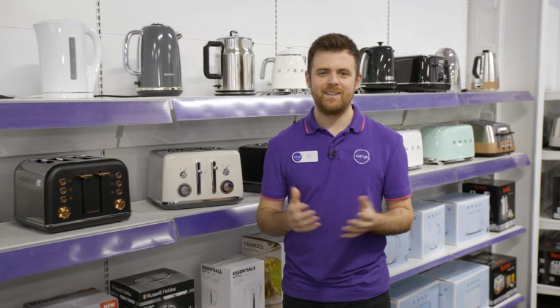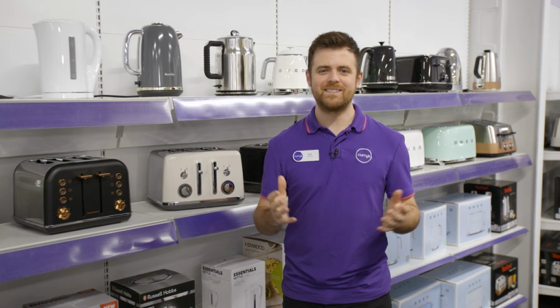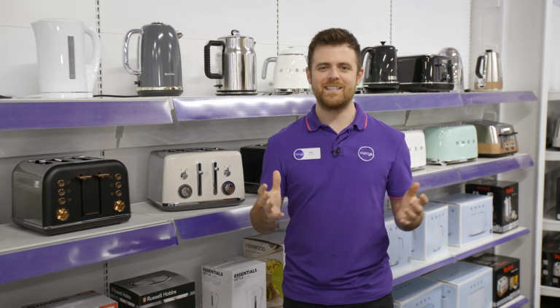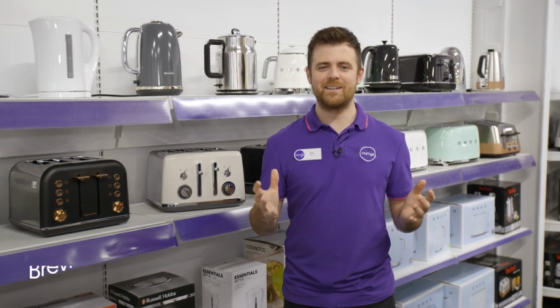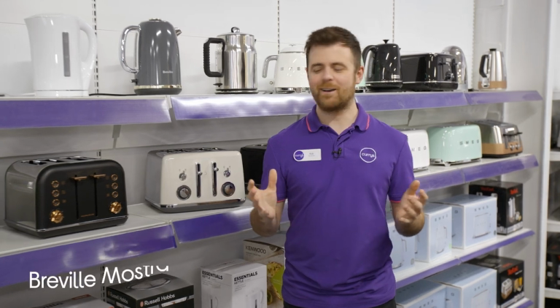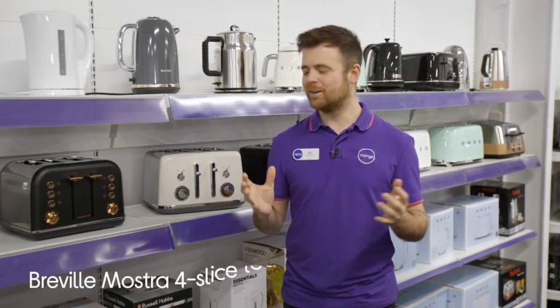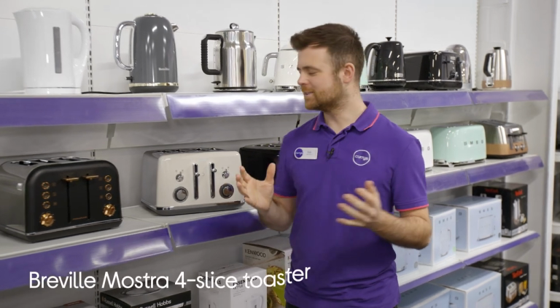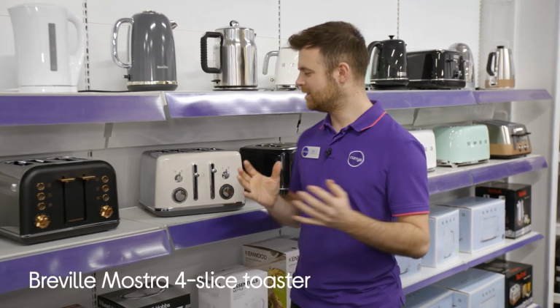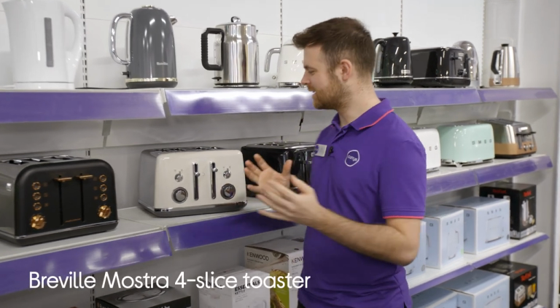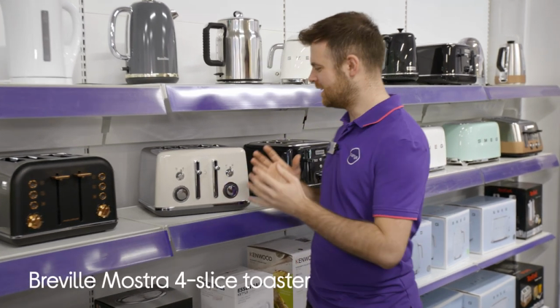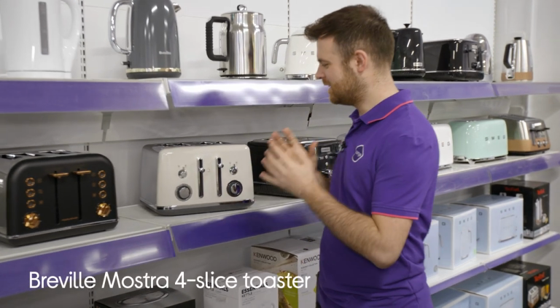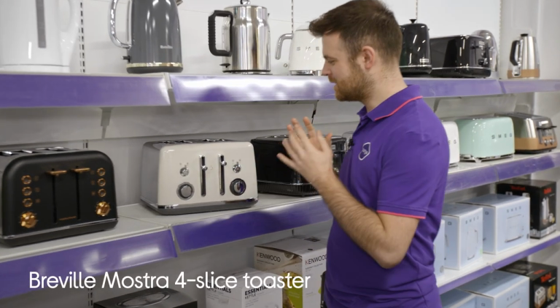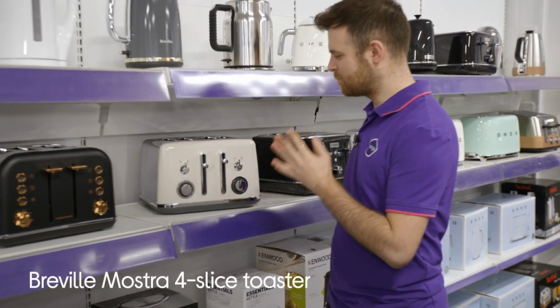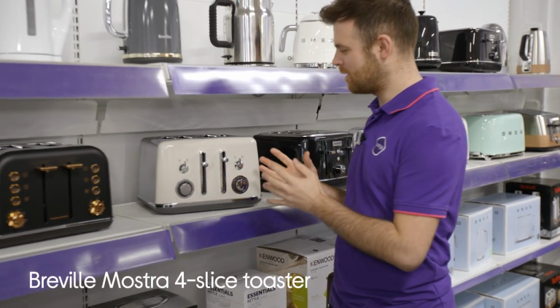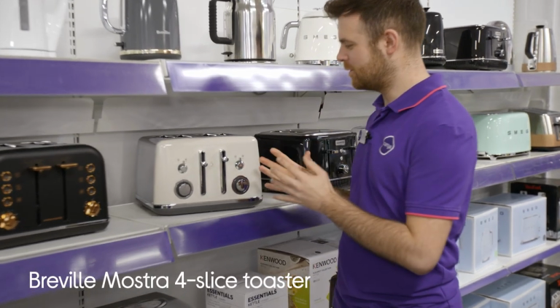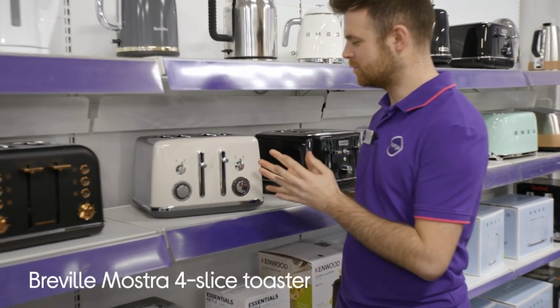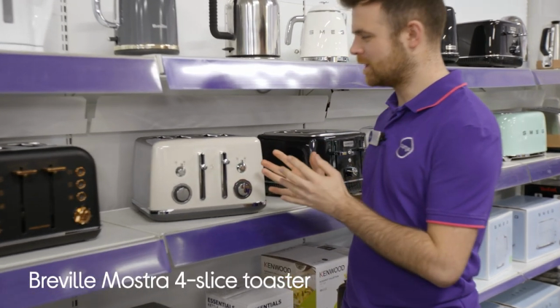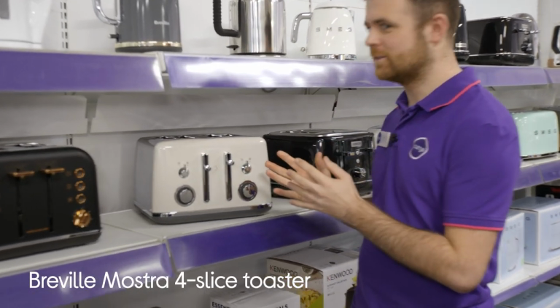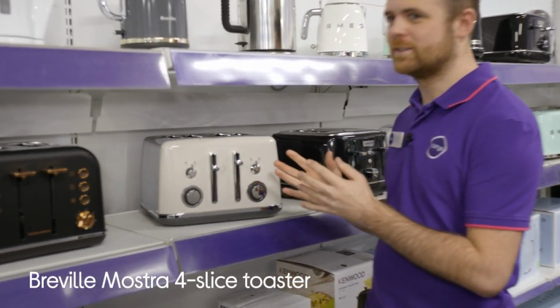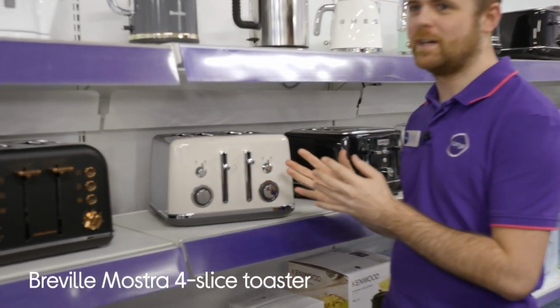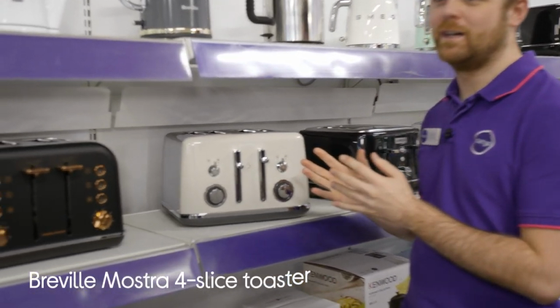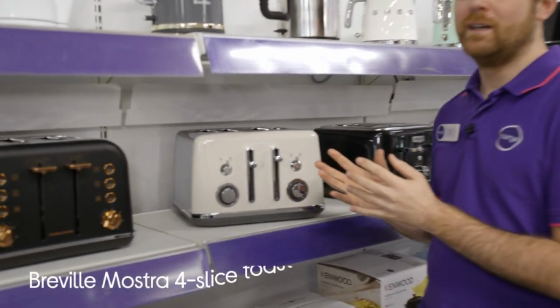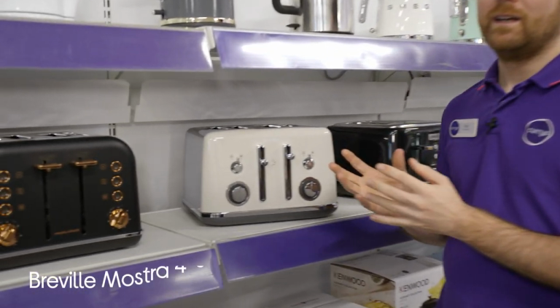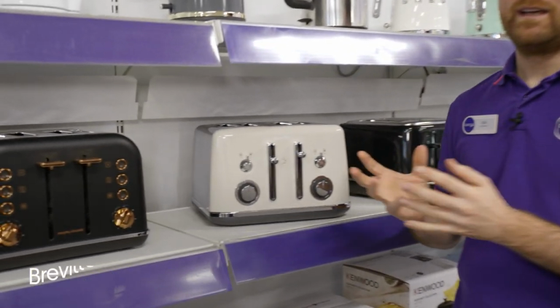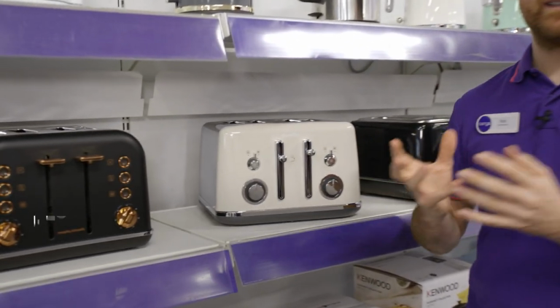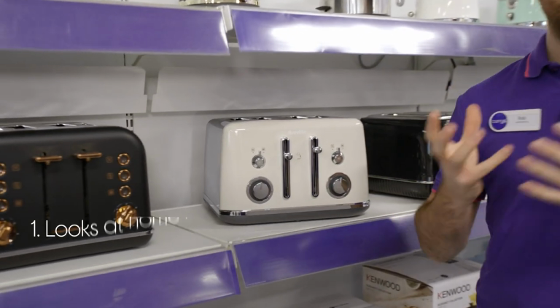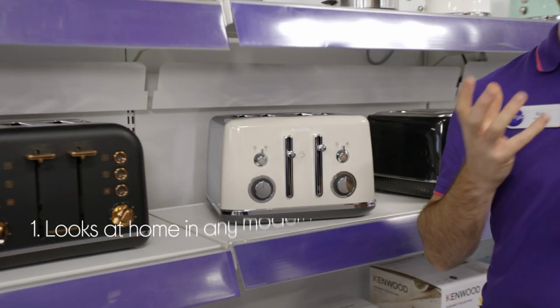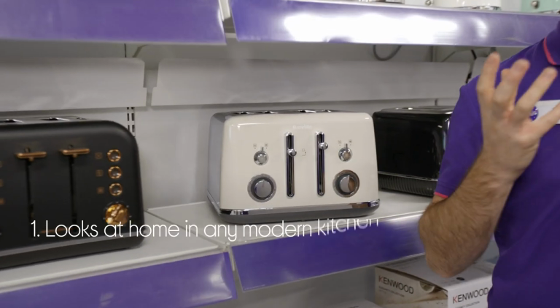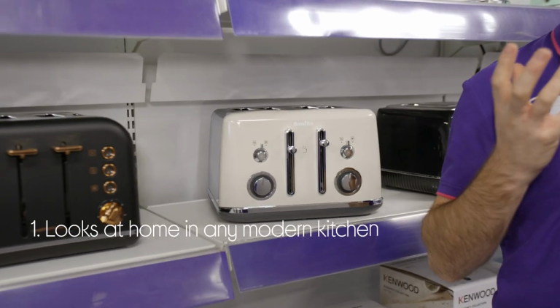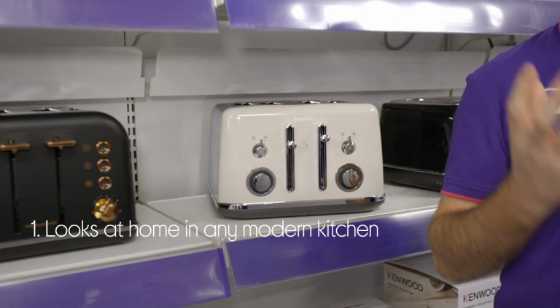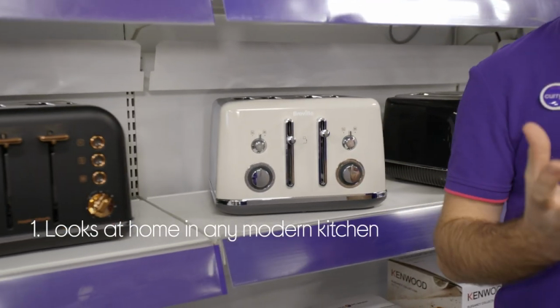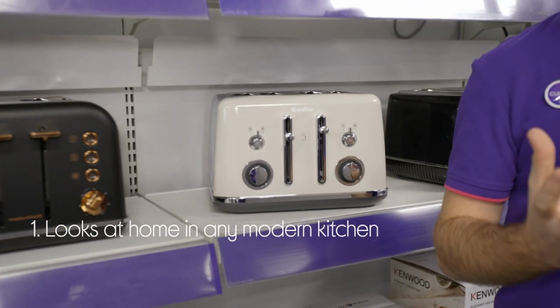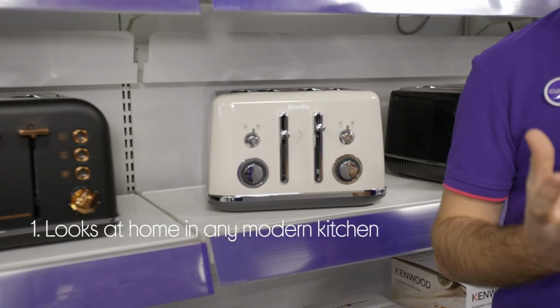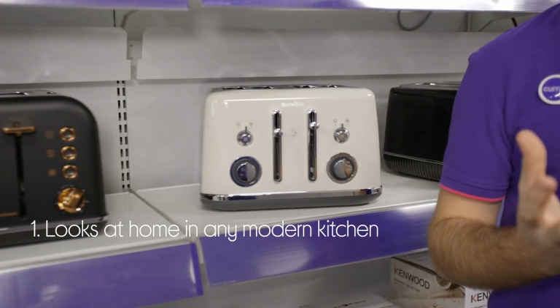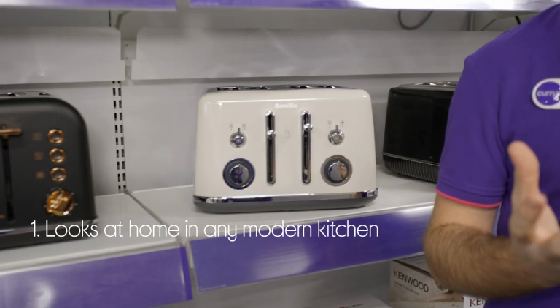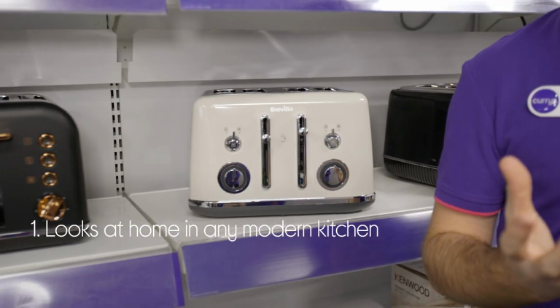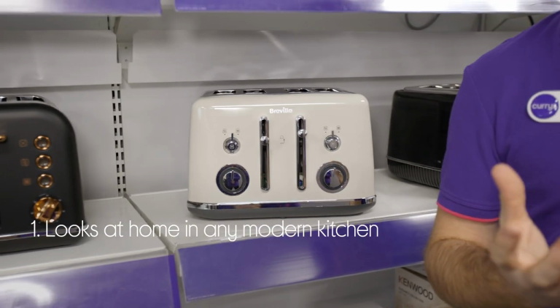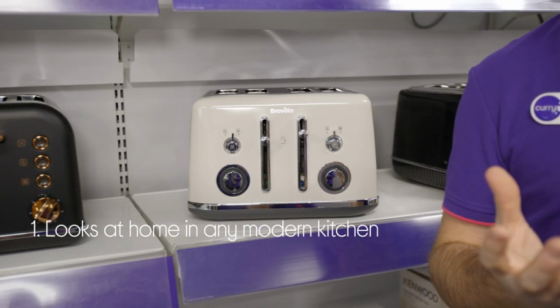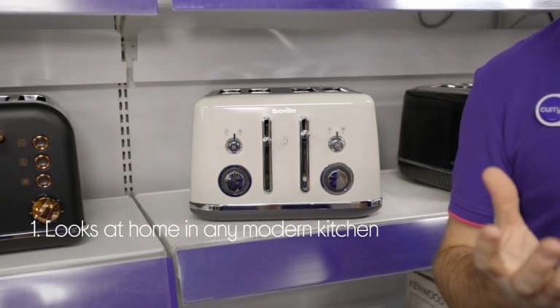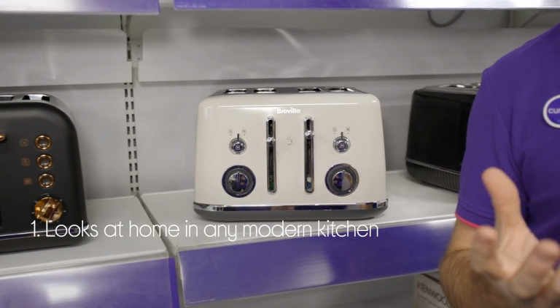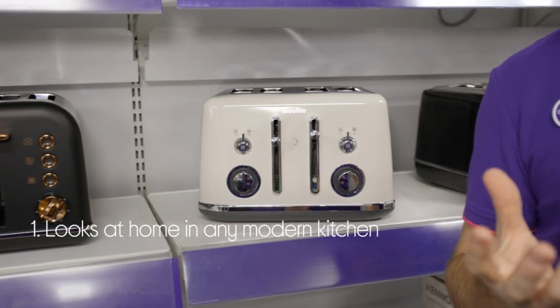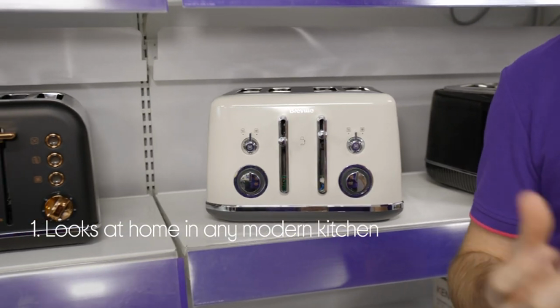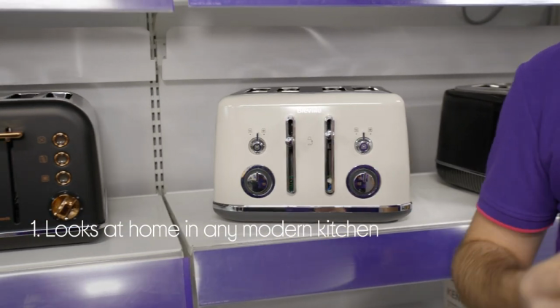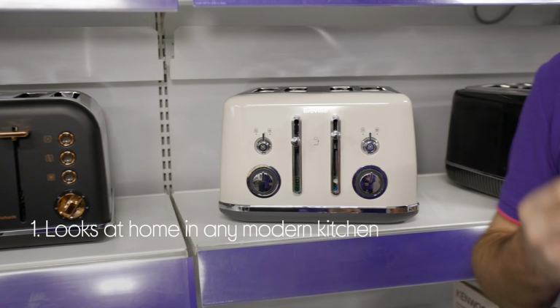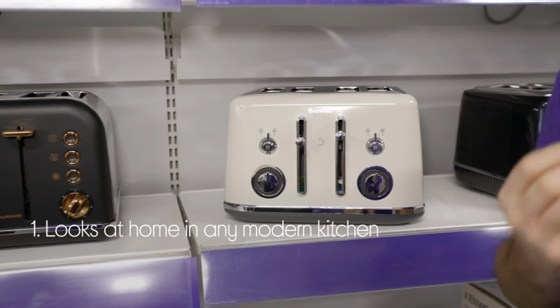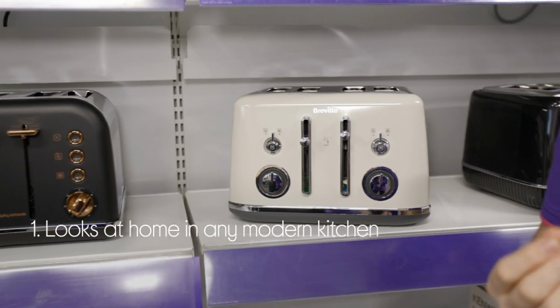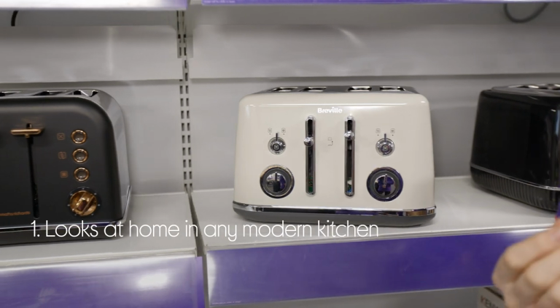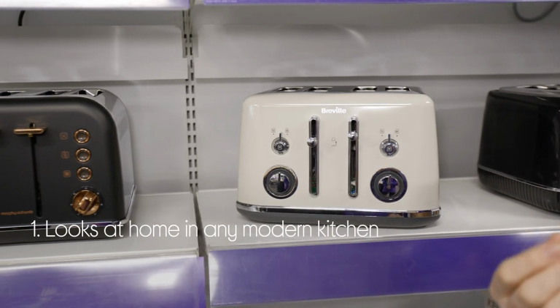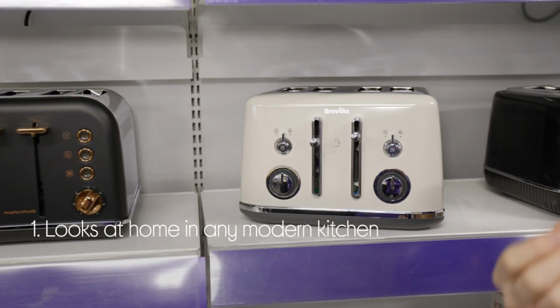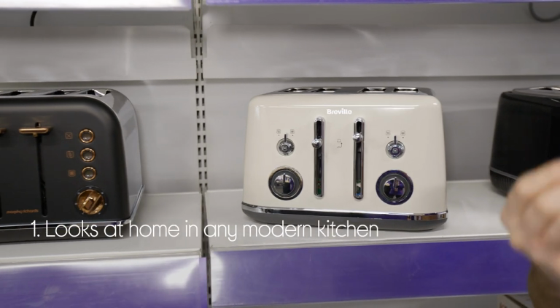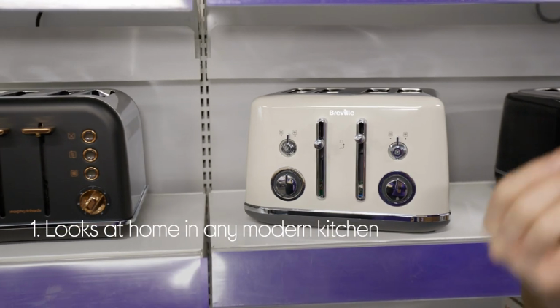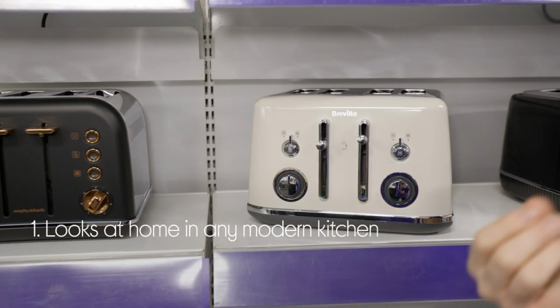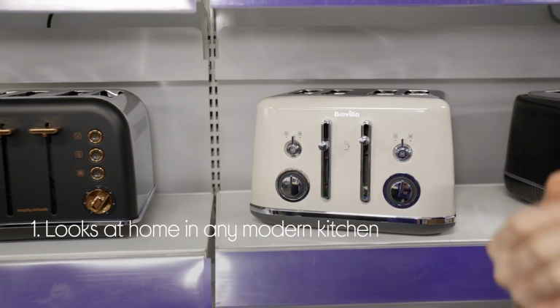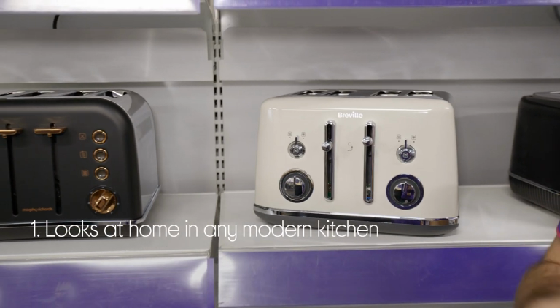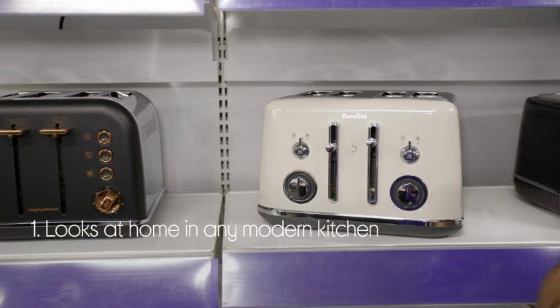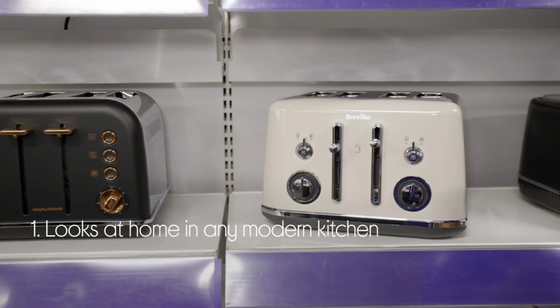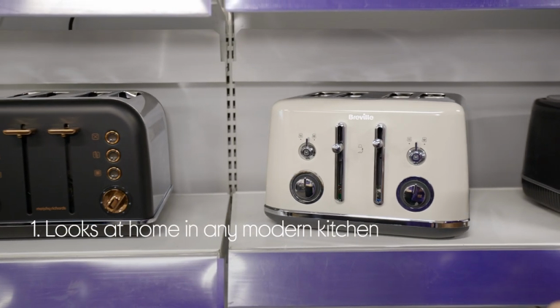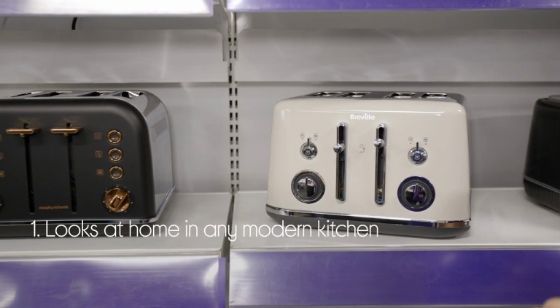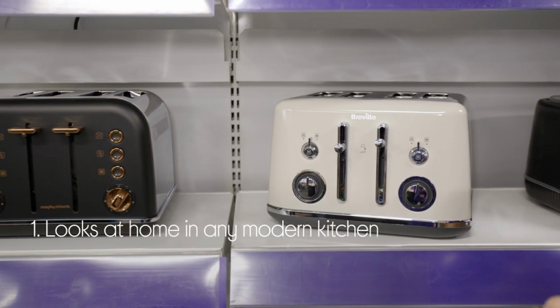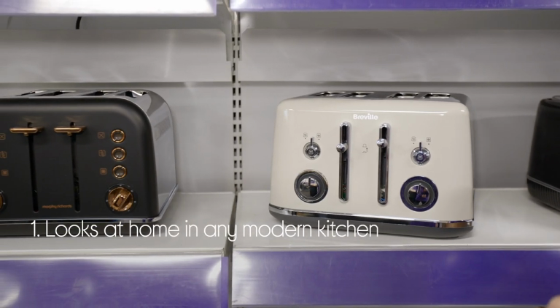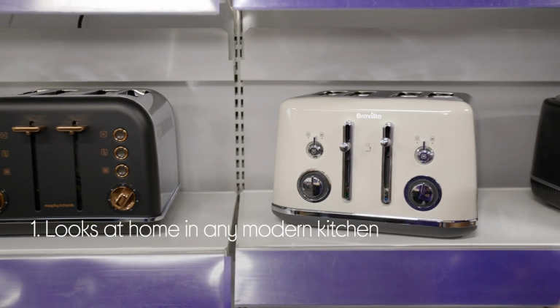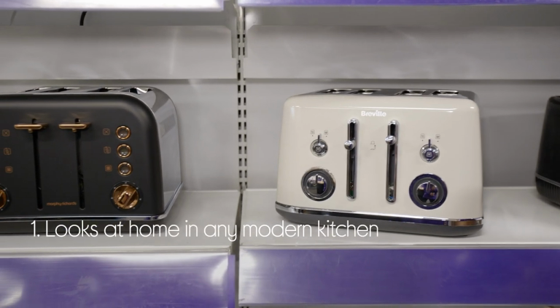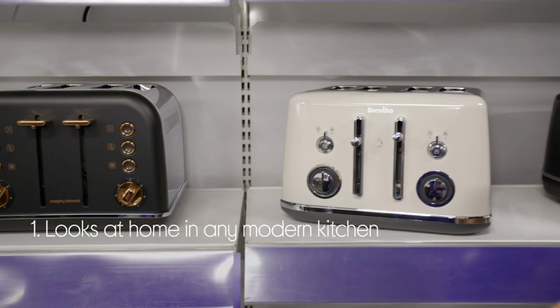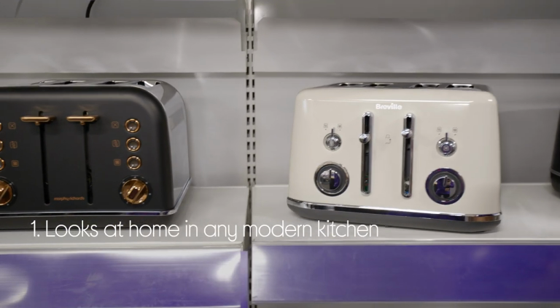Let's take a closer look at this Breville toaster. It nicely fits in any kitchen with its sleek and modern design and polished details.